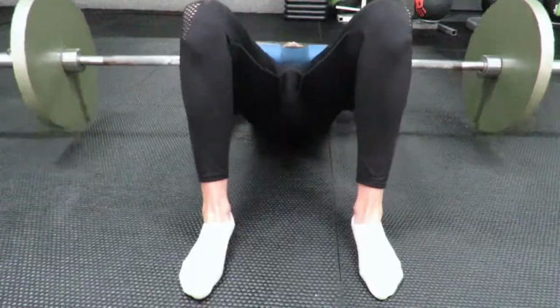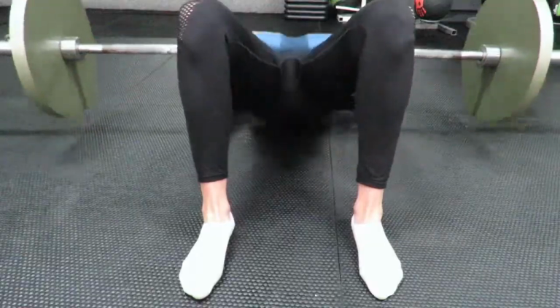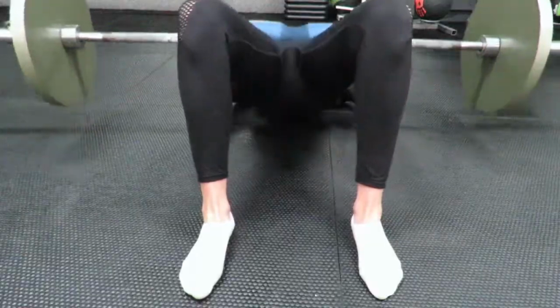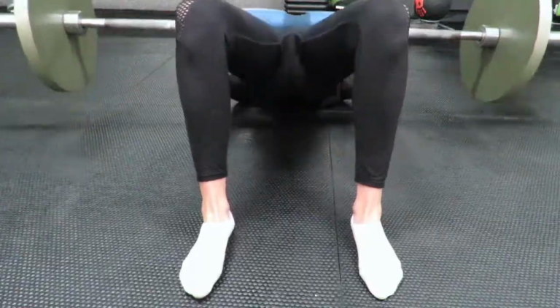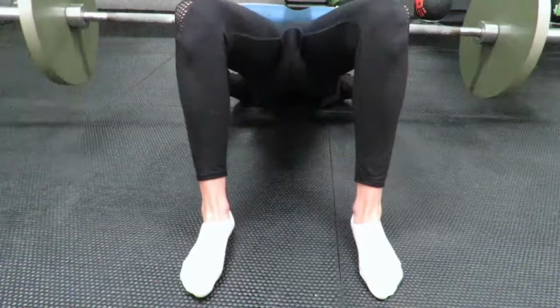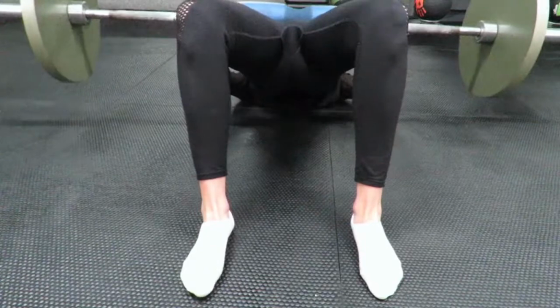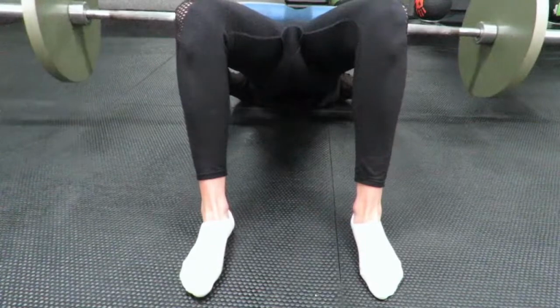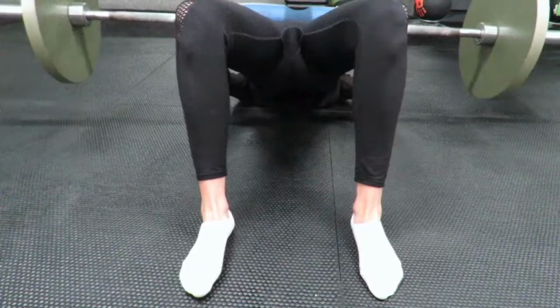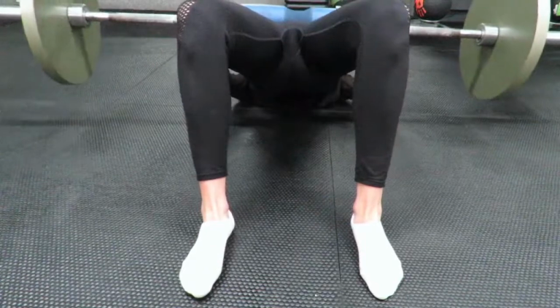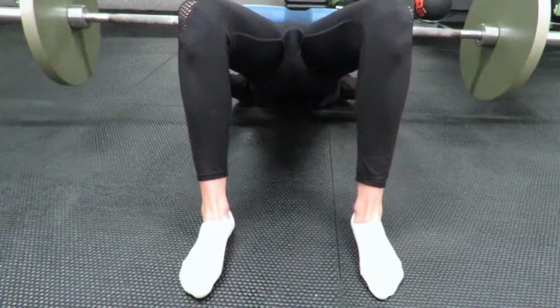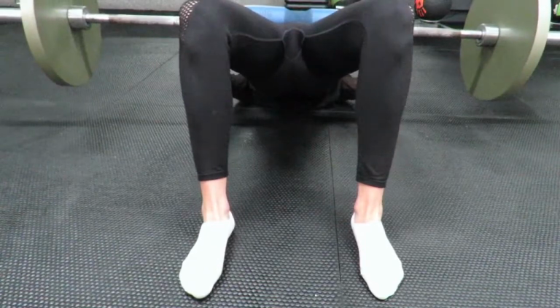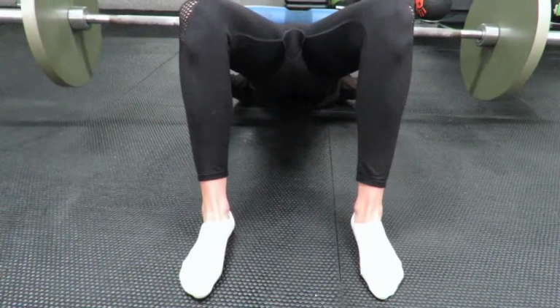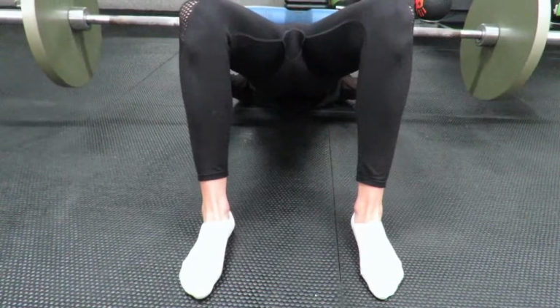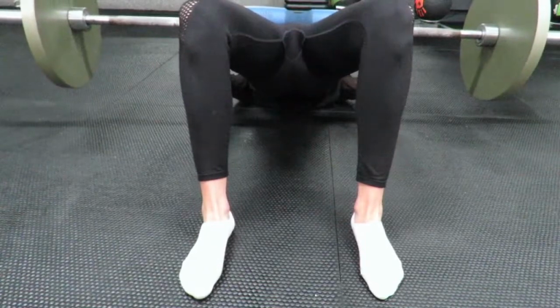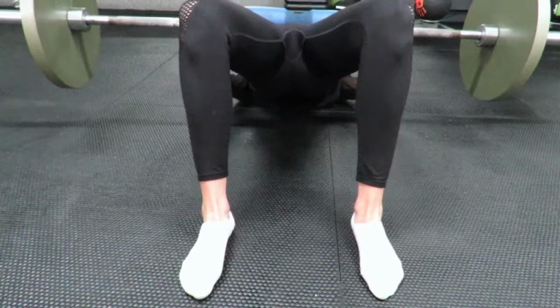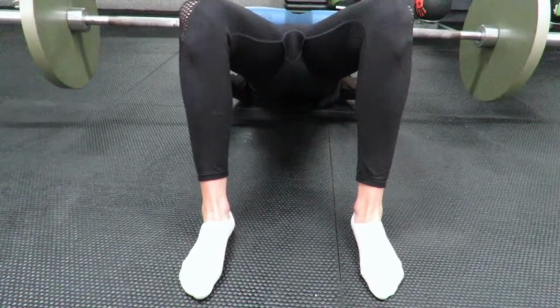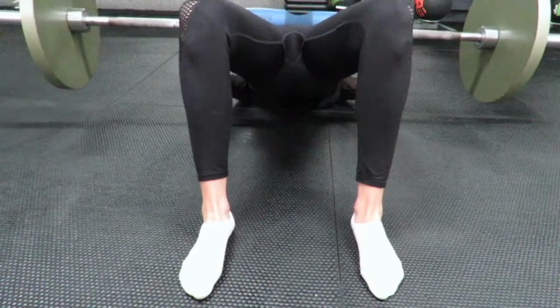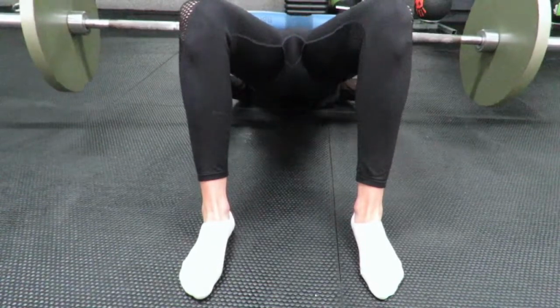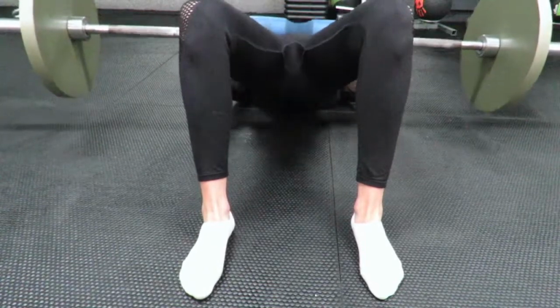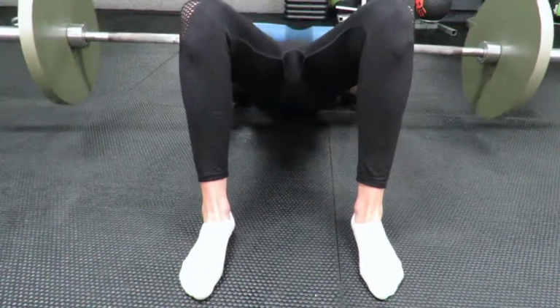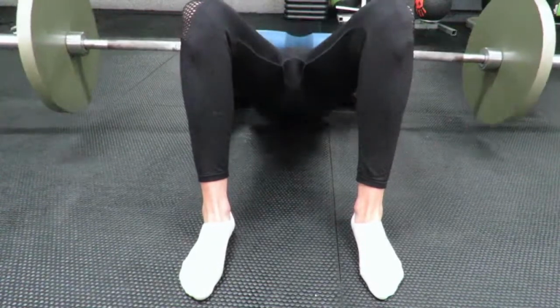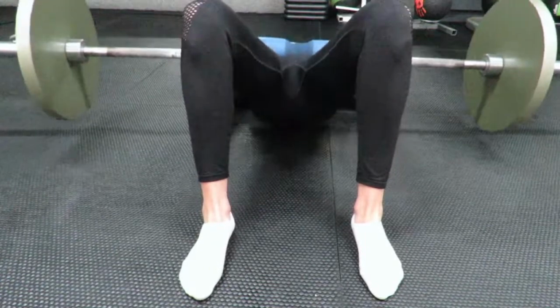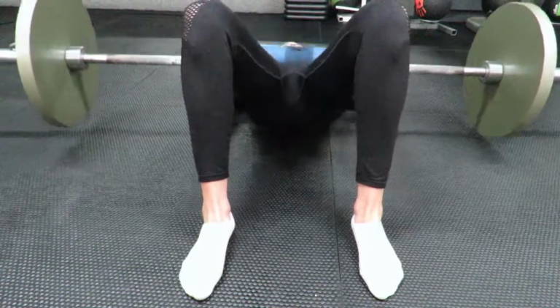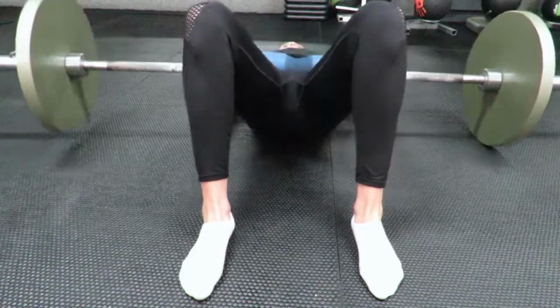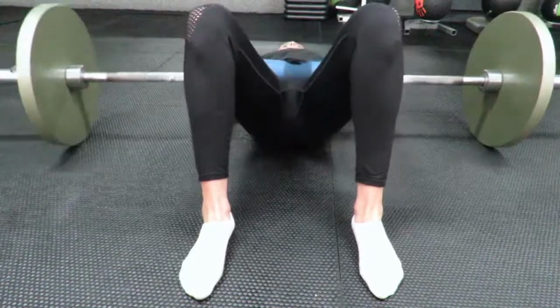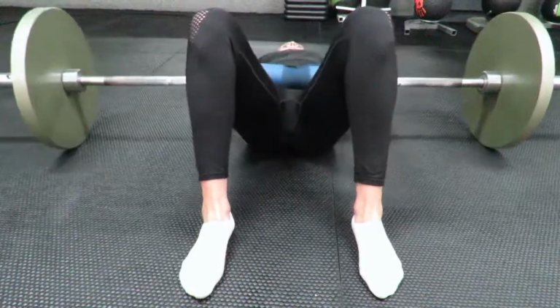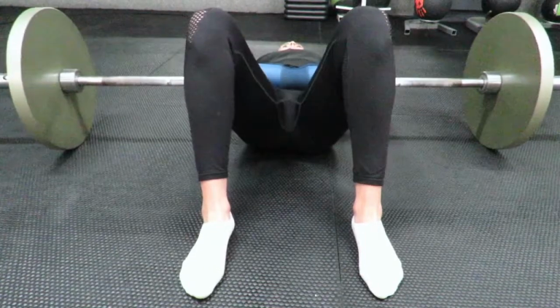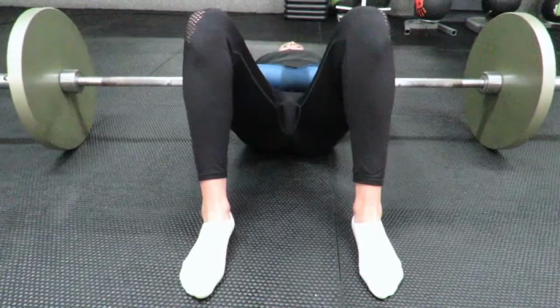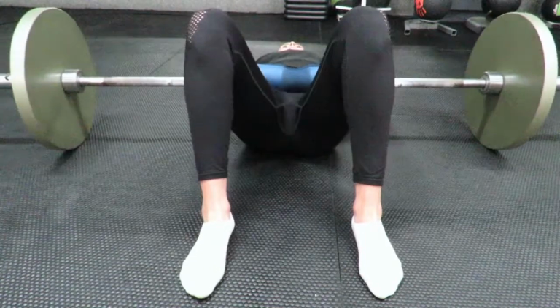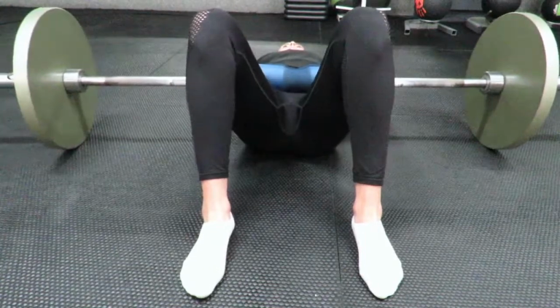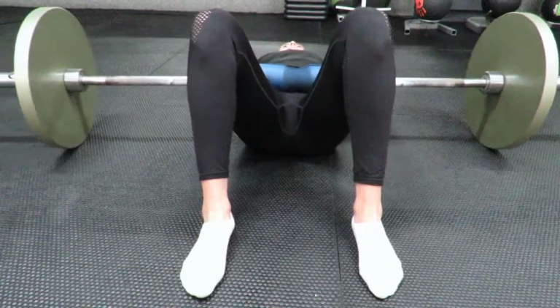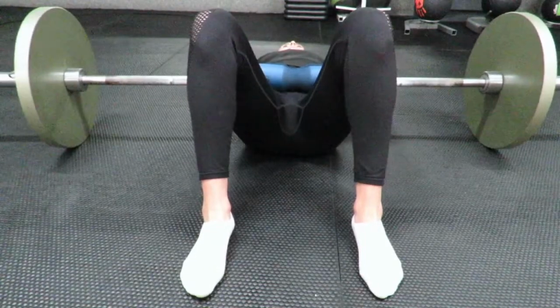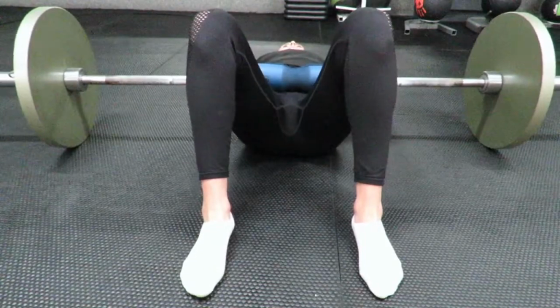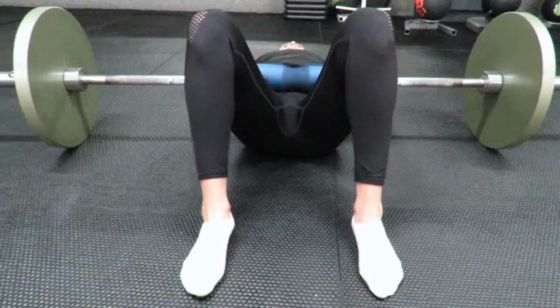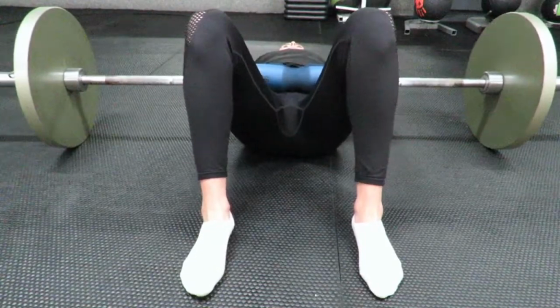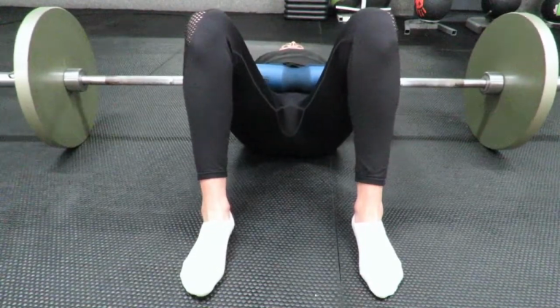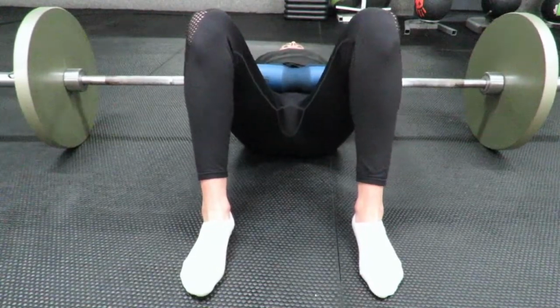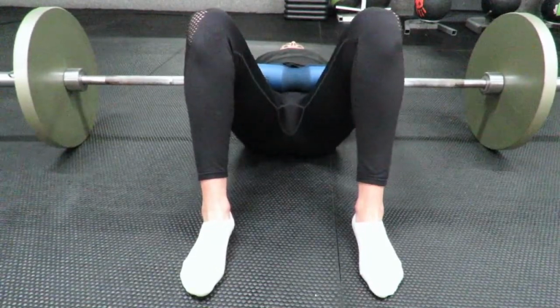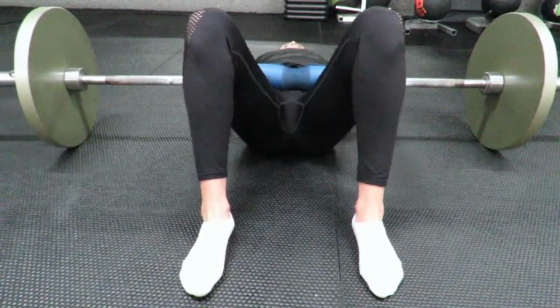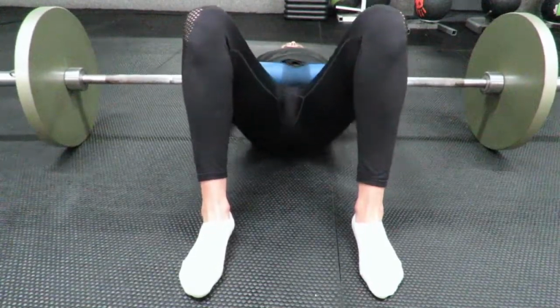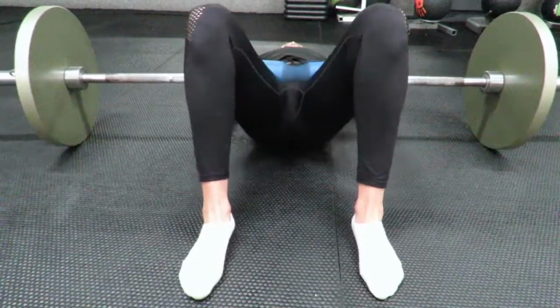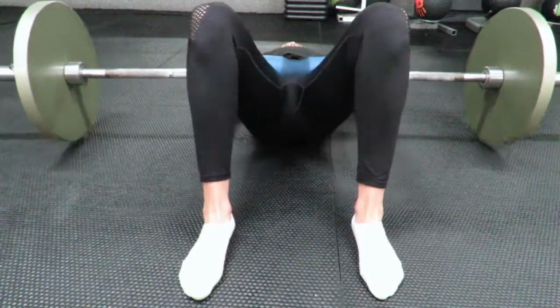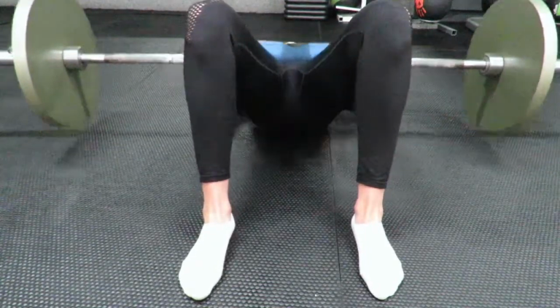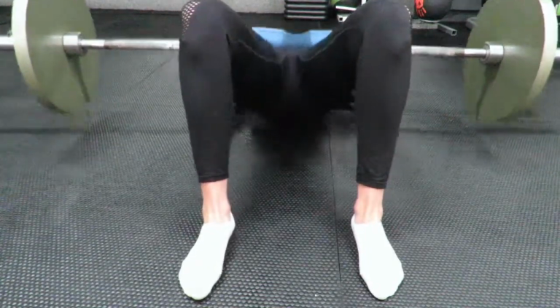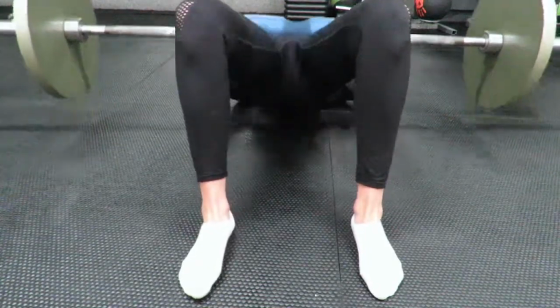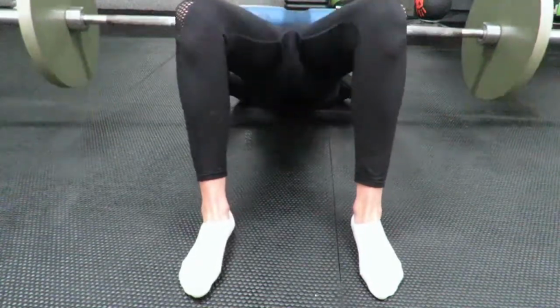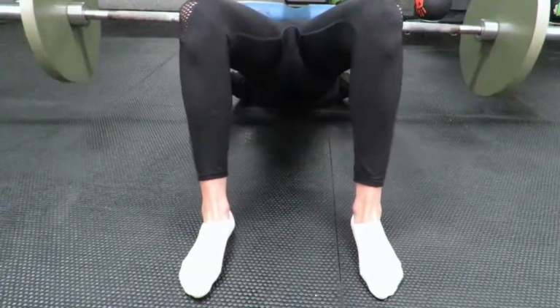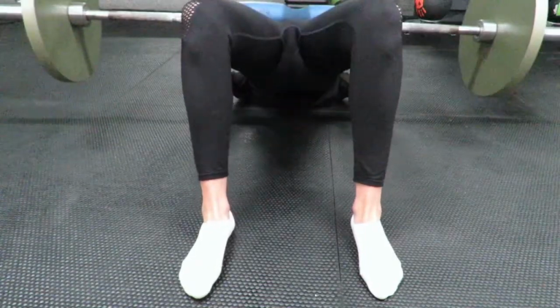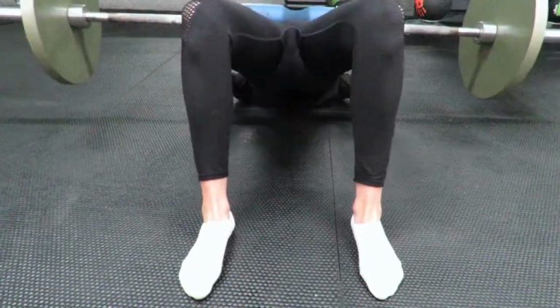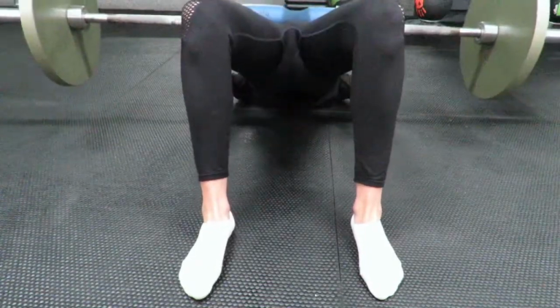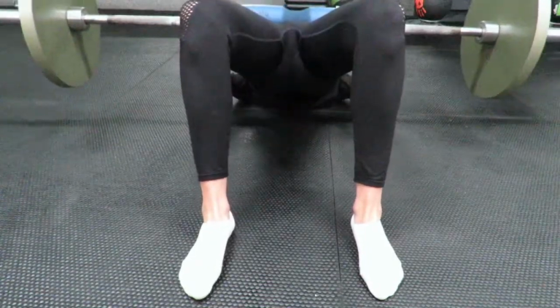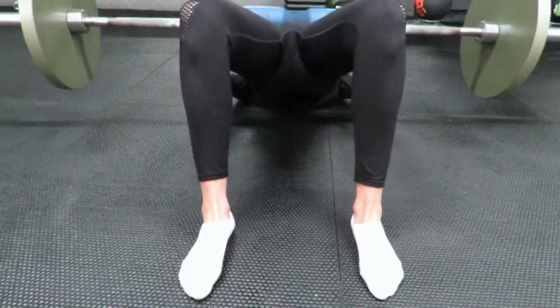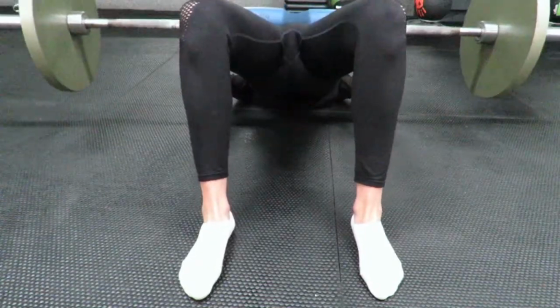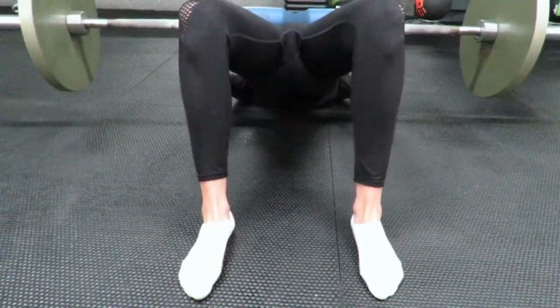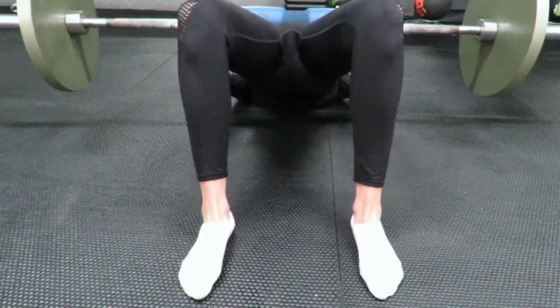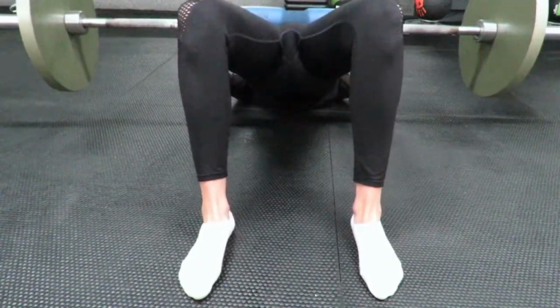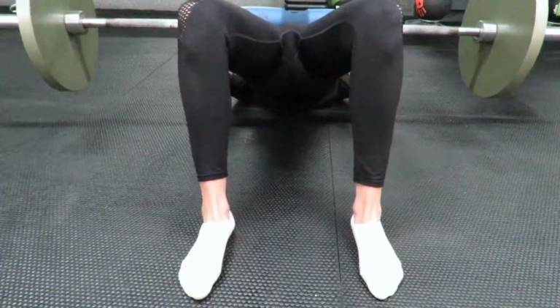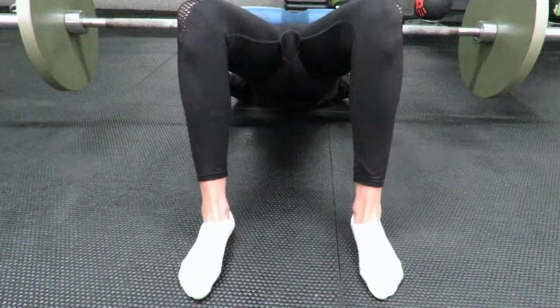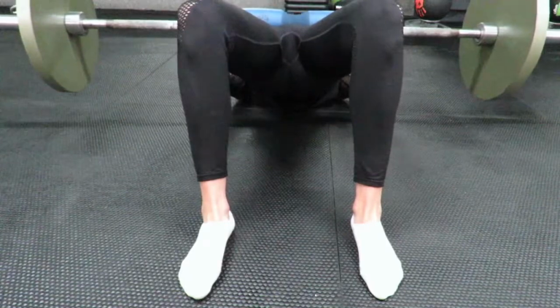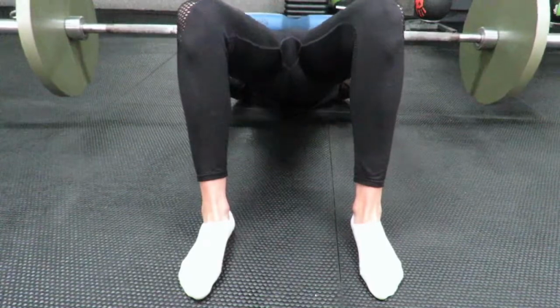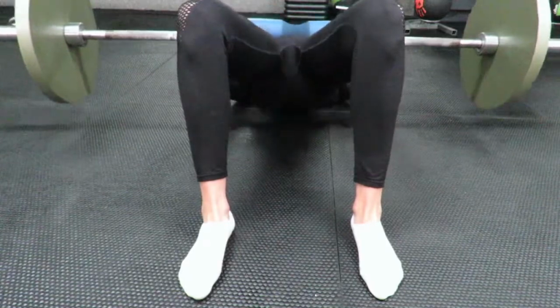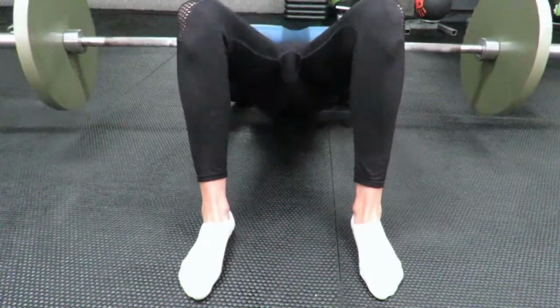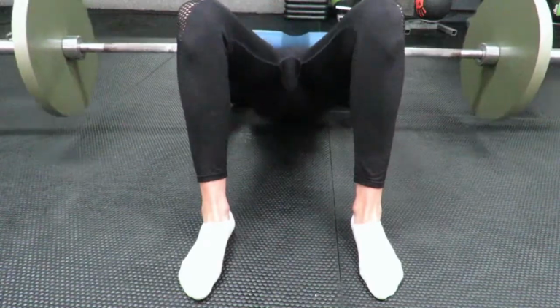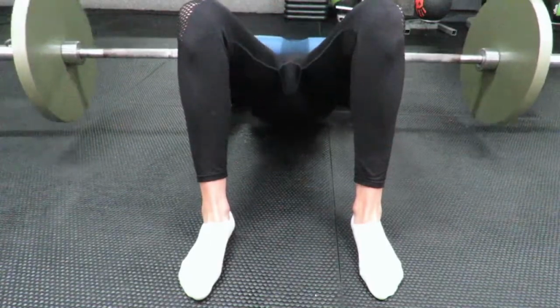As we look from the front, we want the knees to stay in line with the ankles and the hips — we don't want to see them drift together.